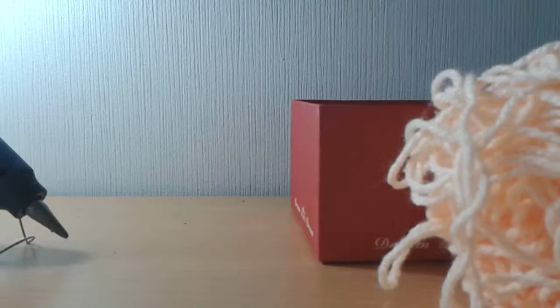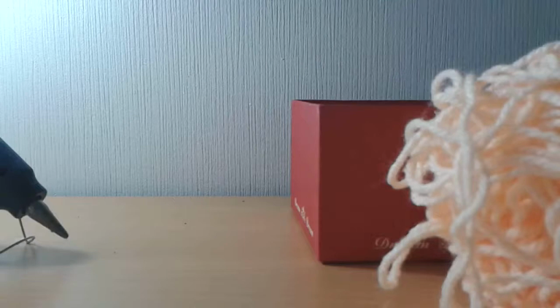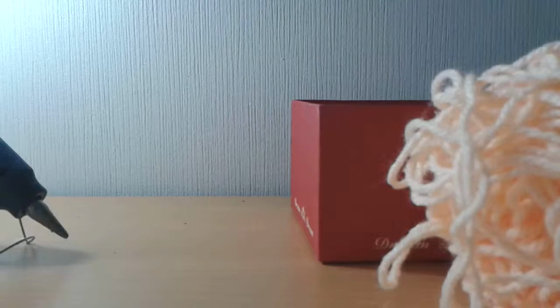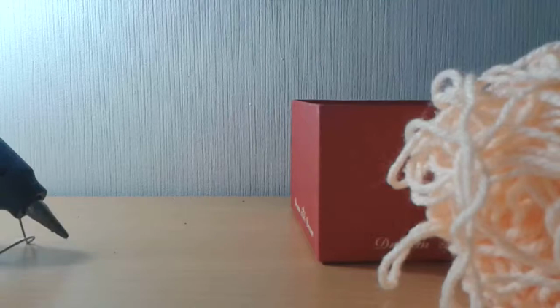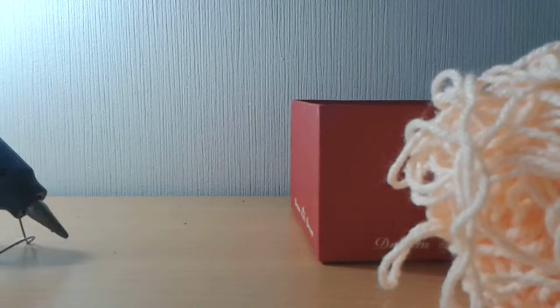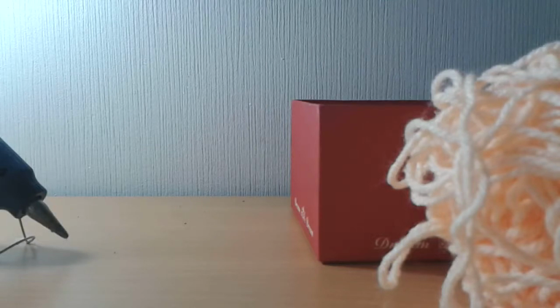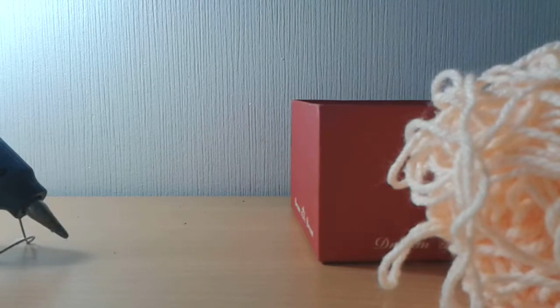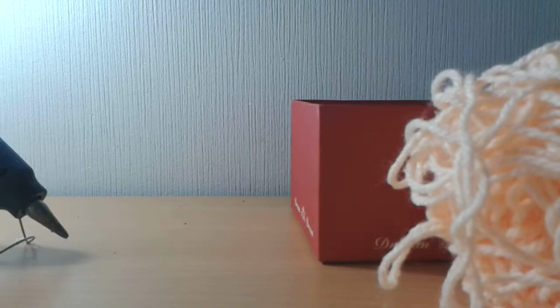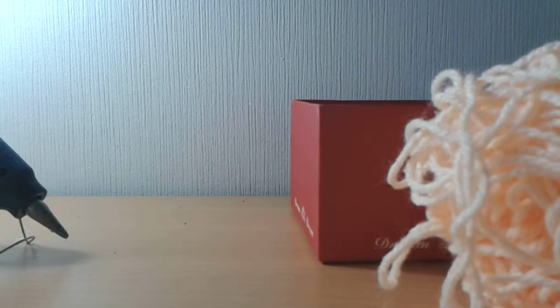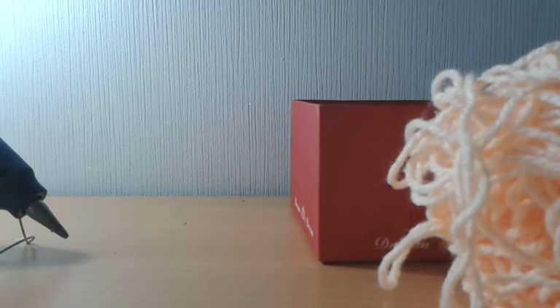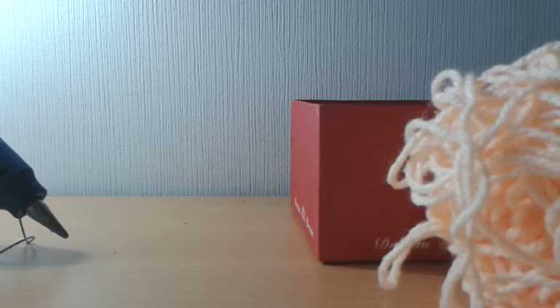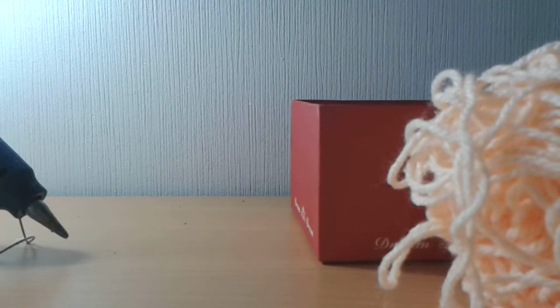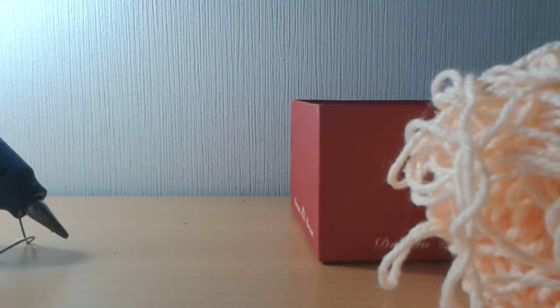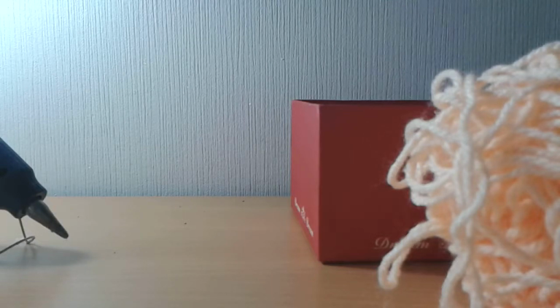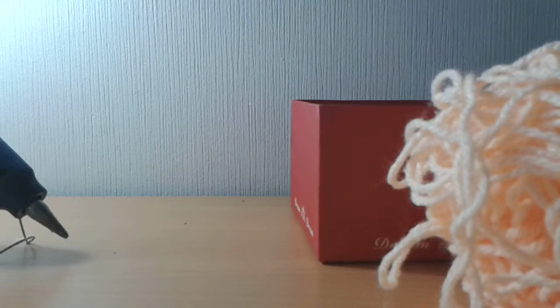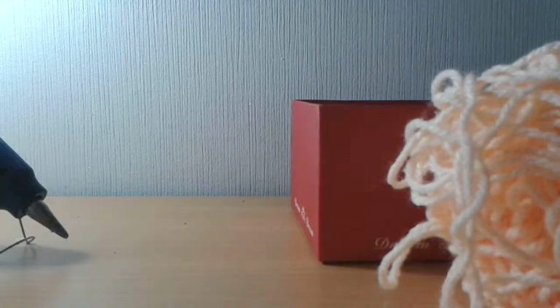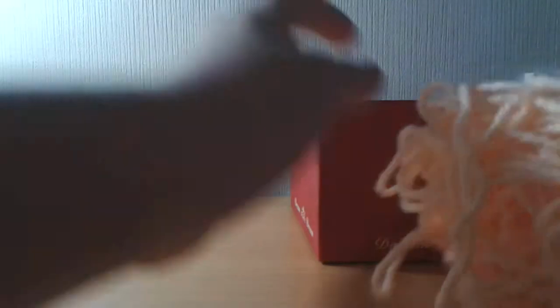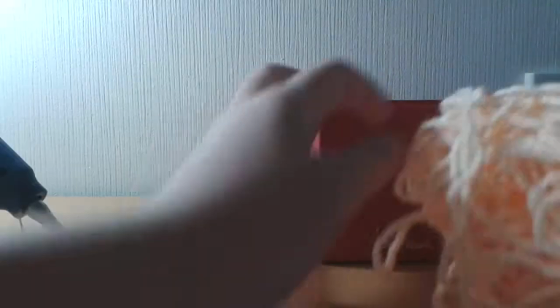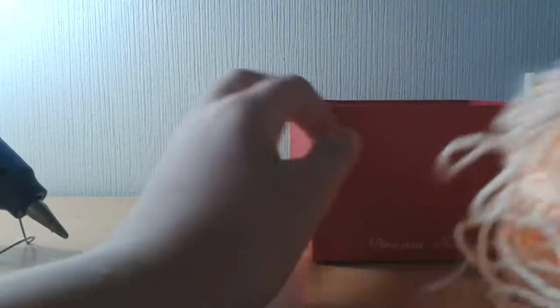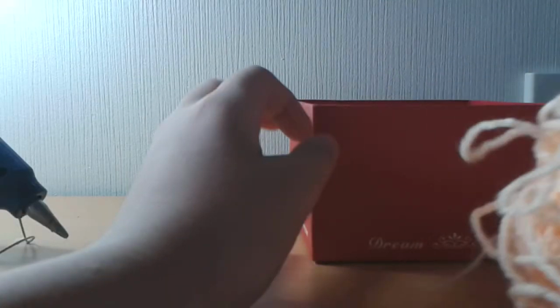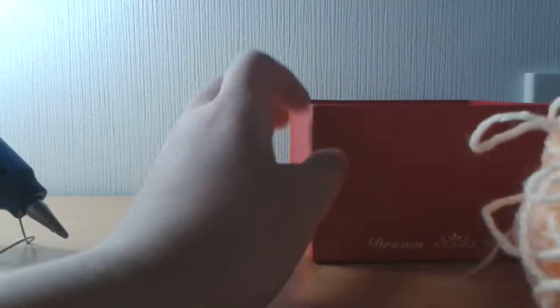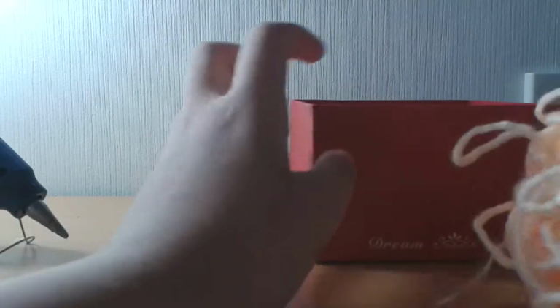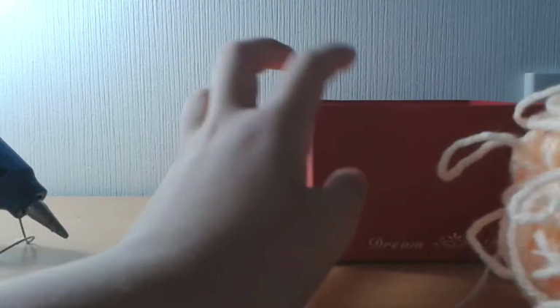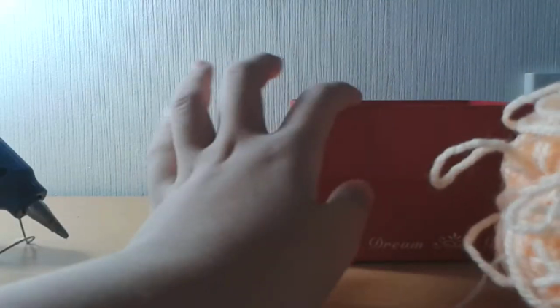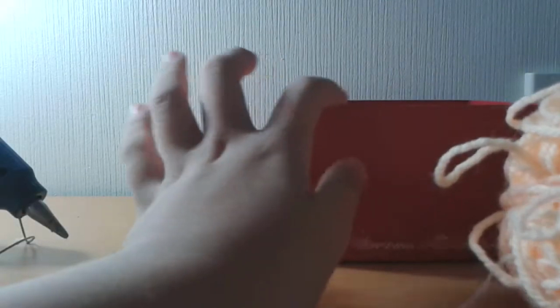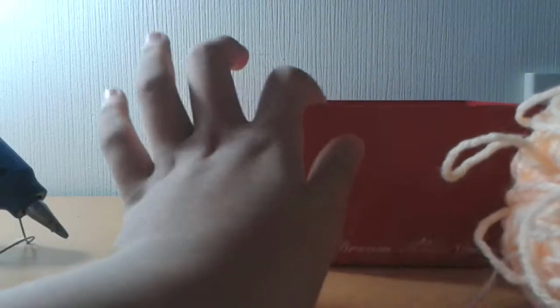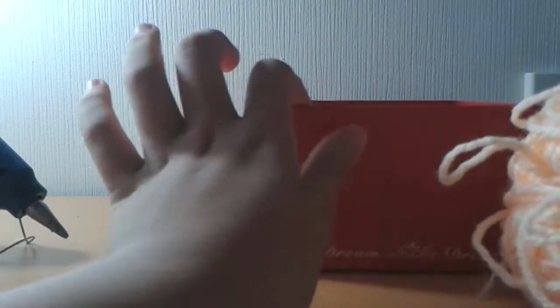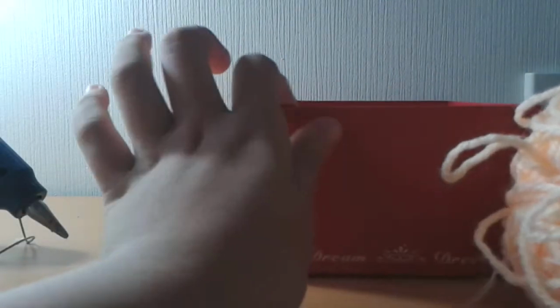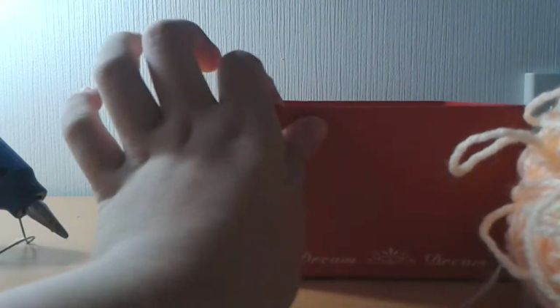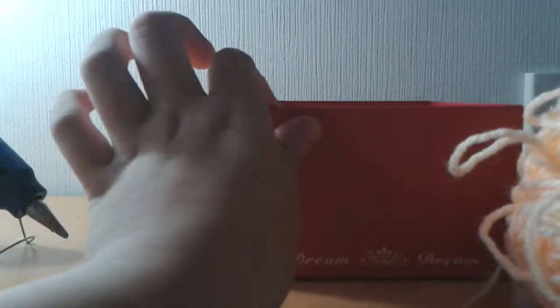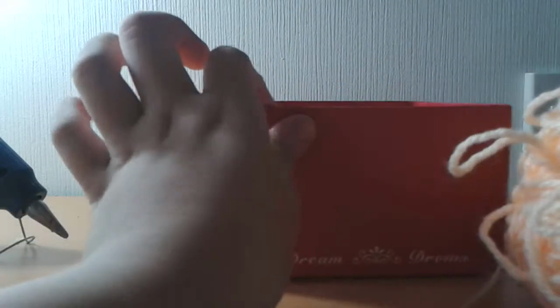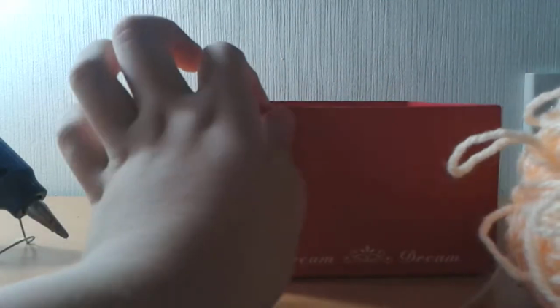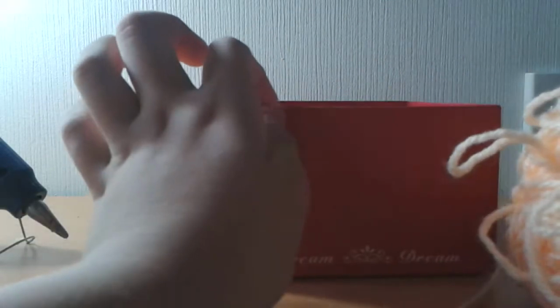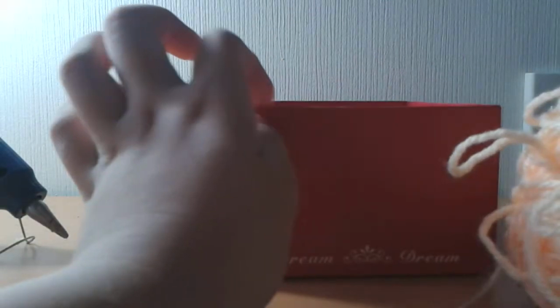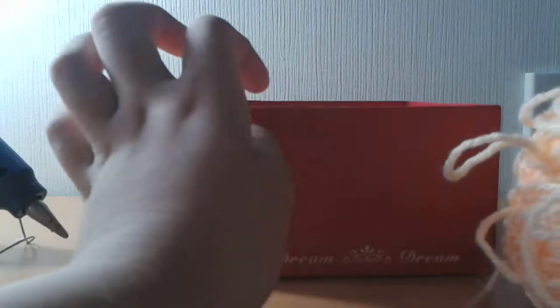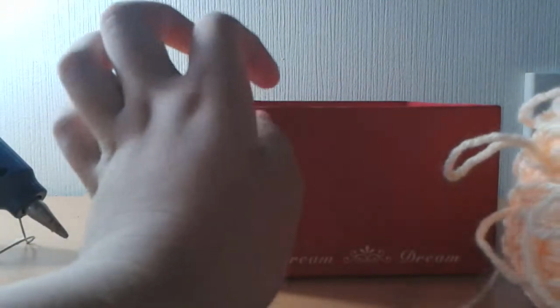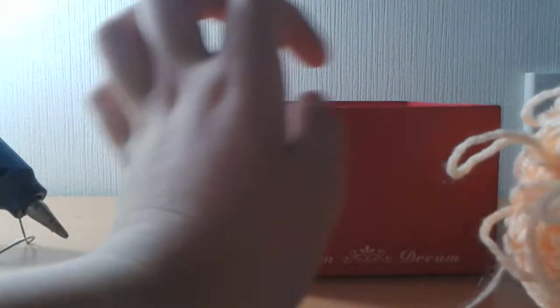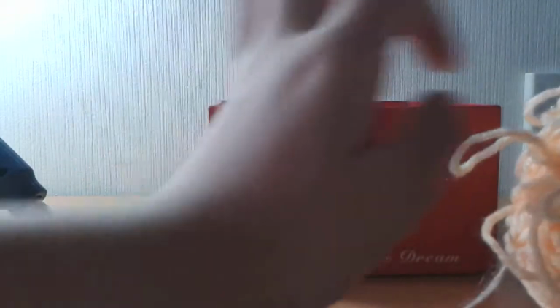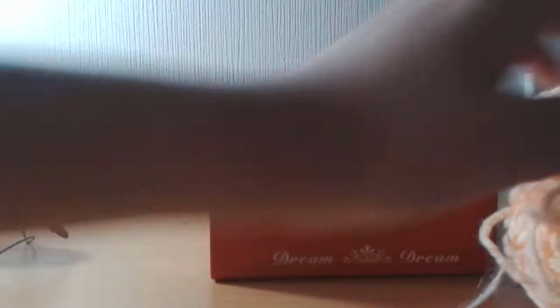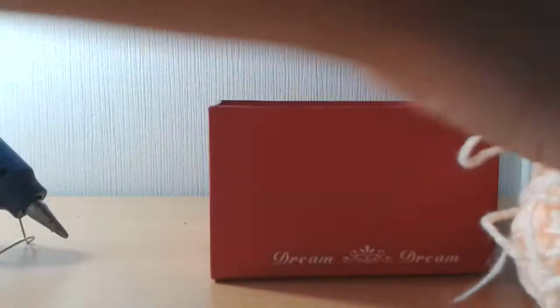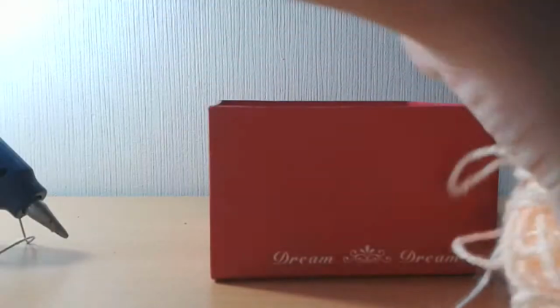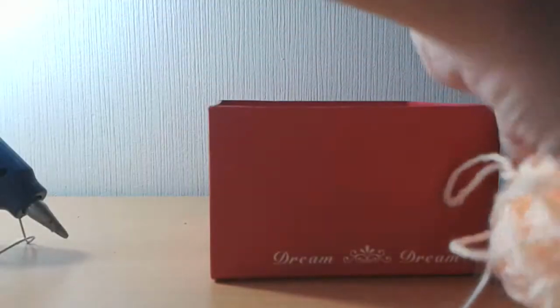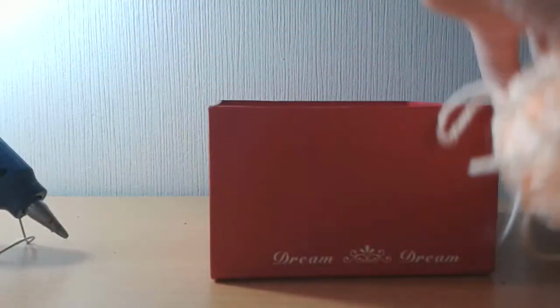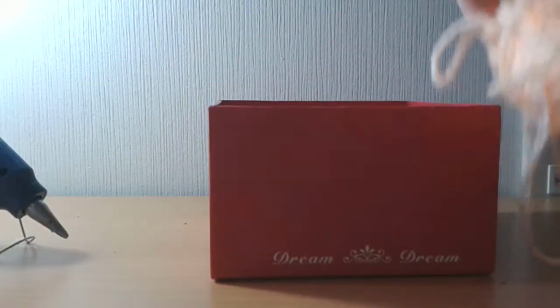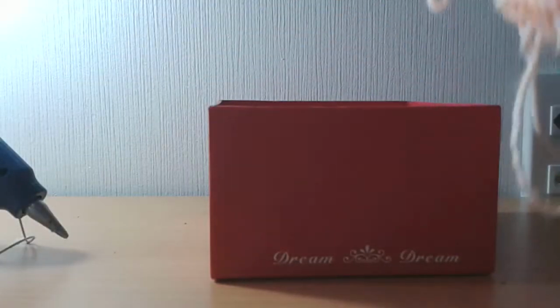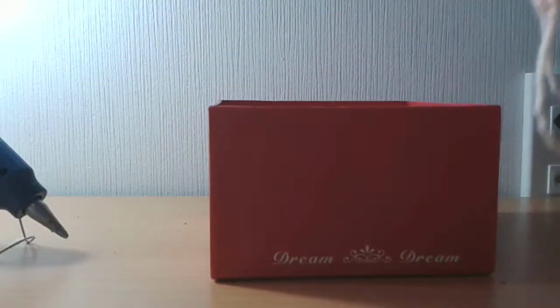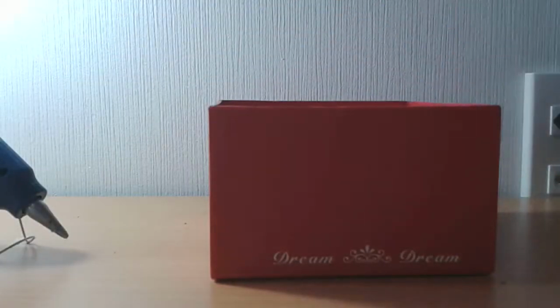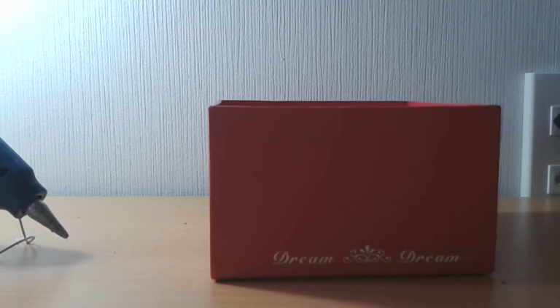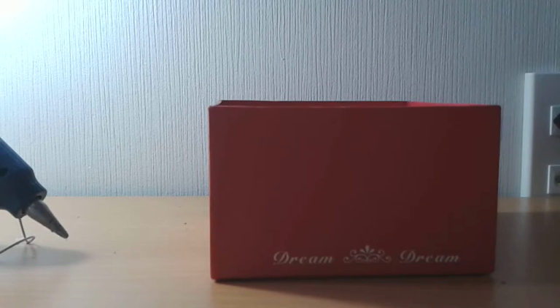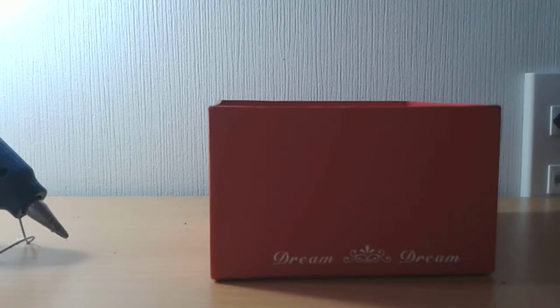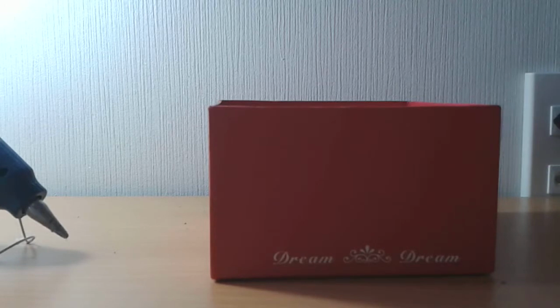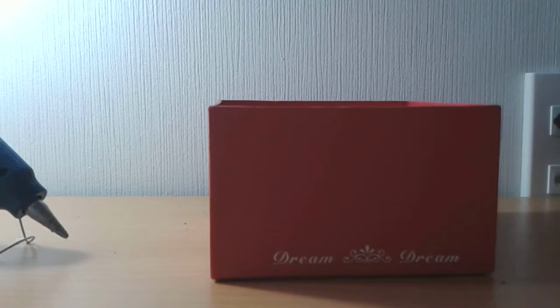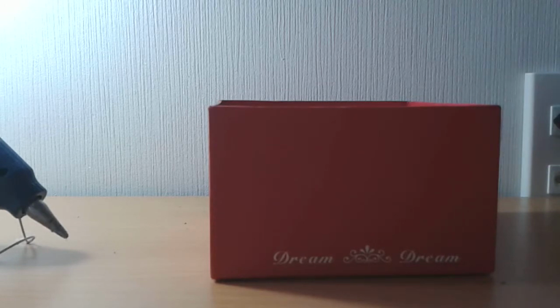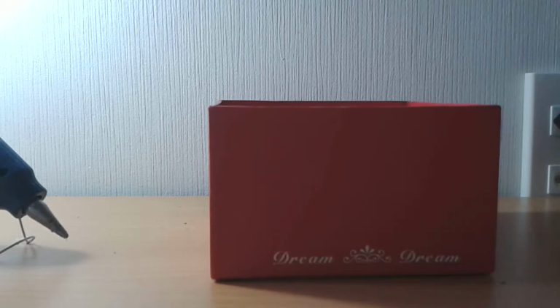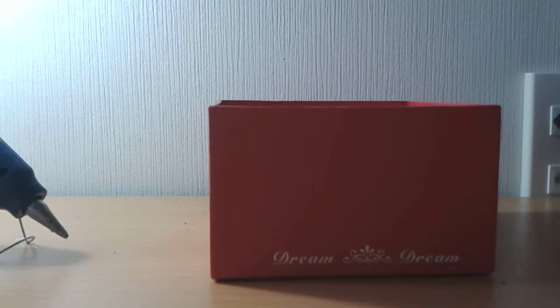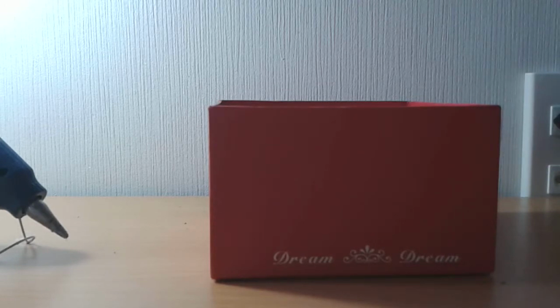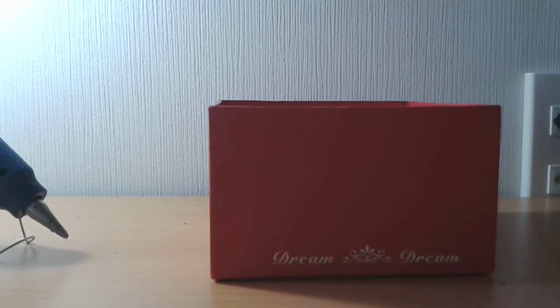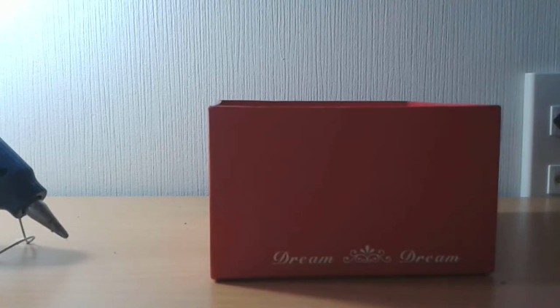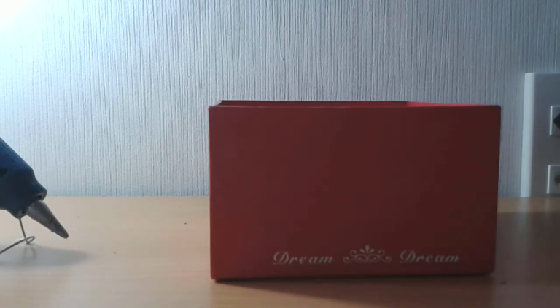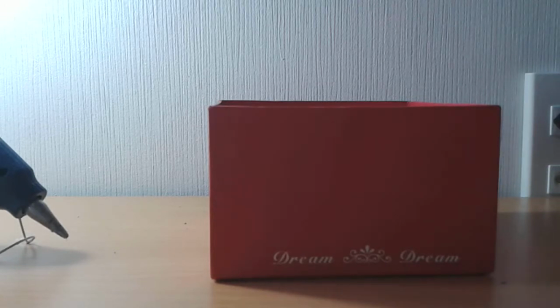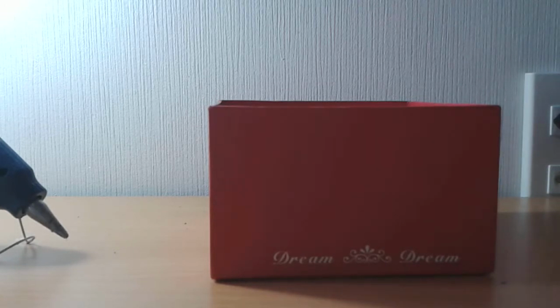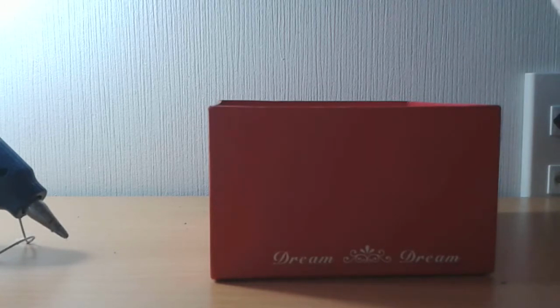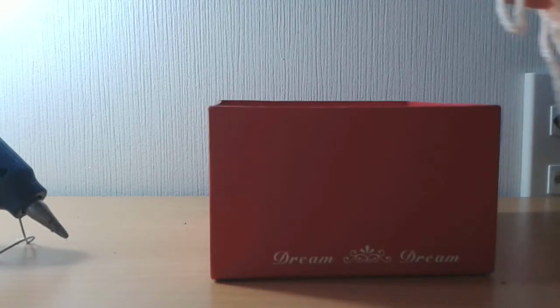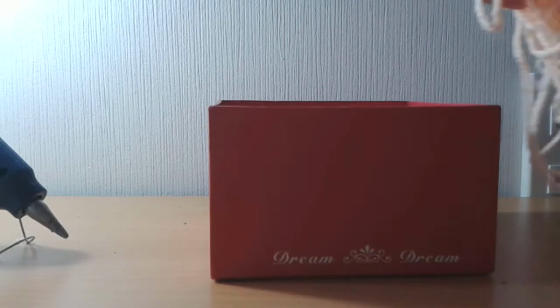Hey guys, I'm going to show you how to customize your own little box with some yarn and some hot glue.